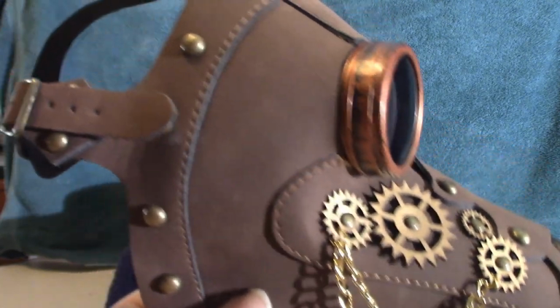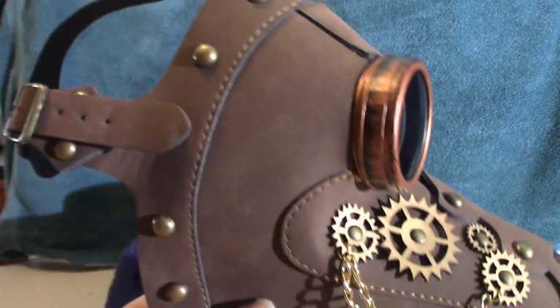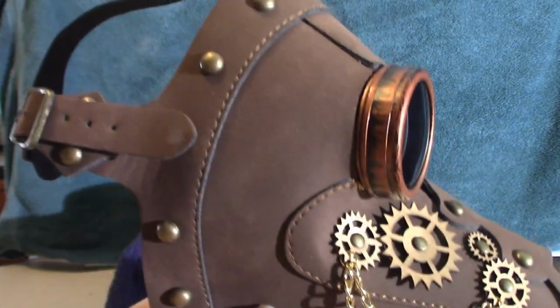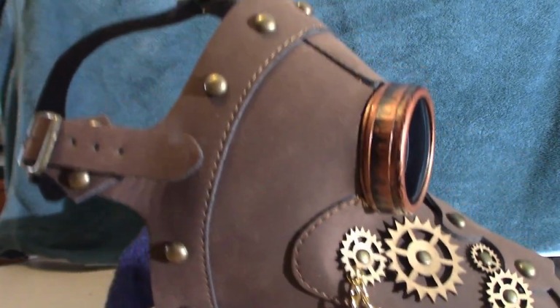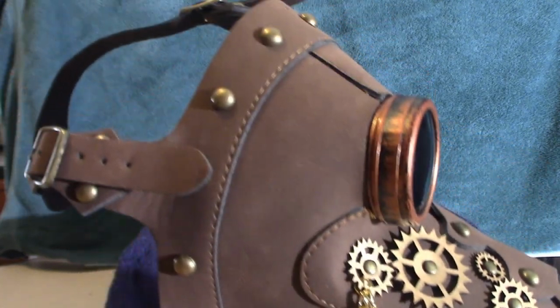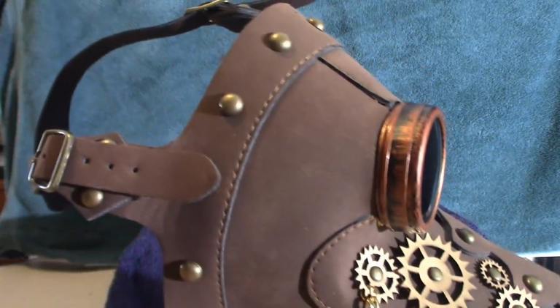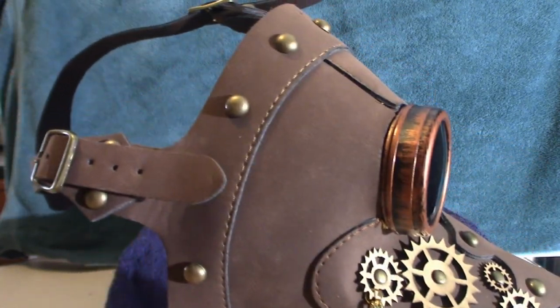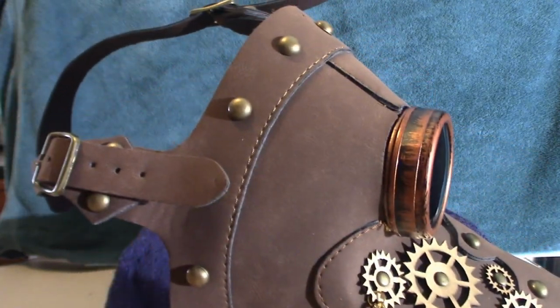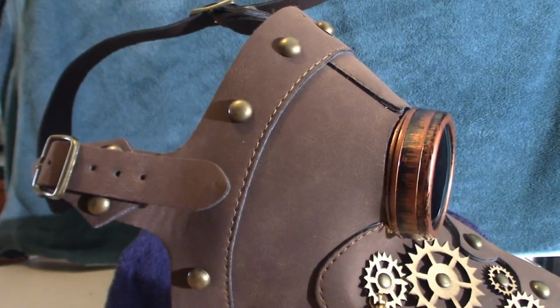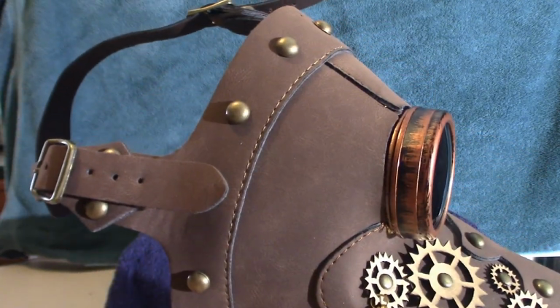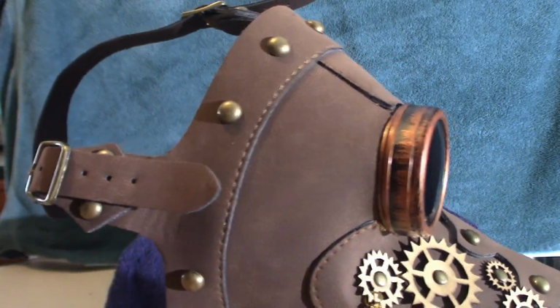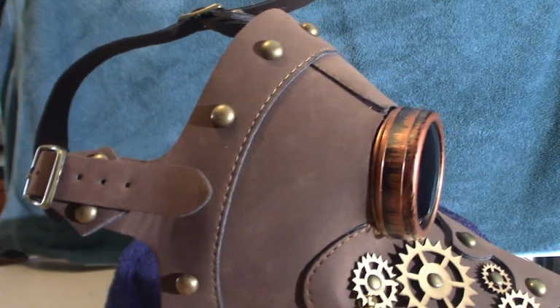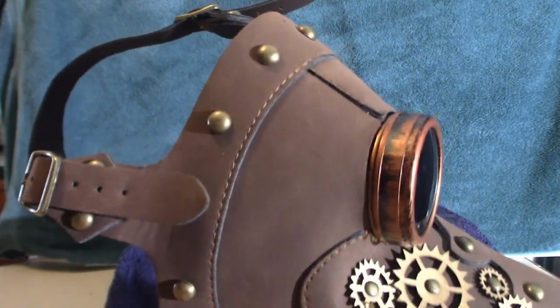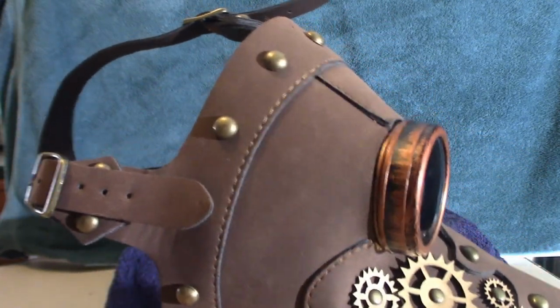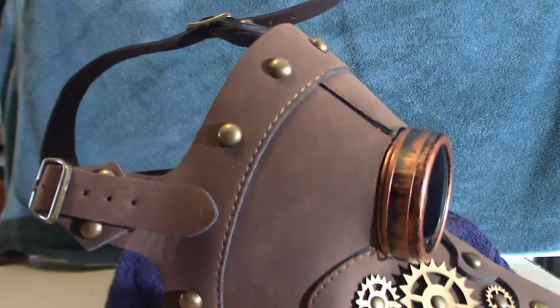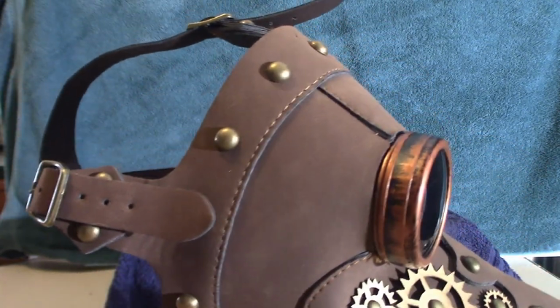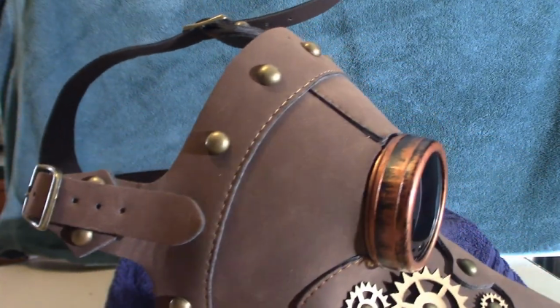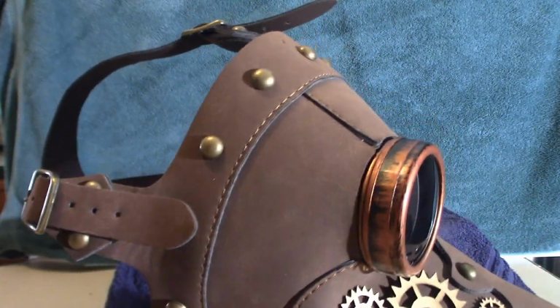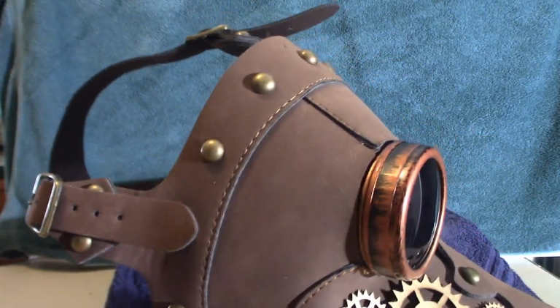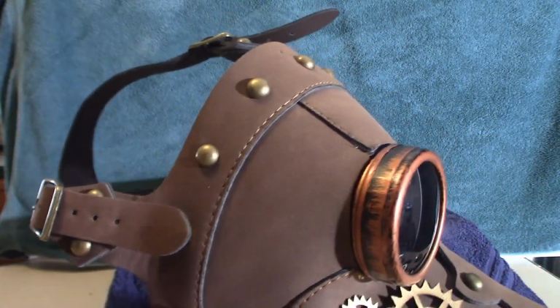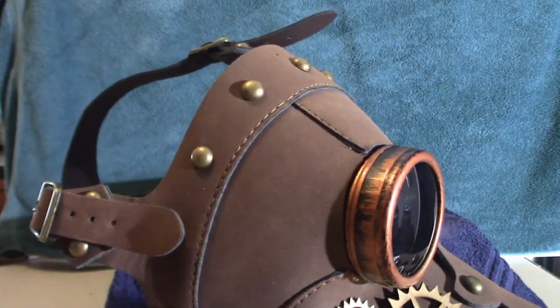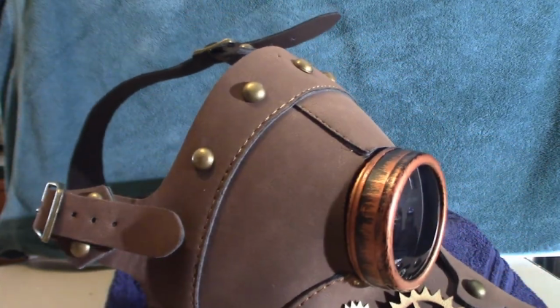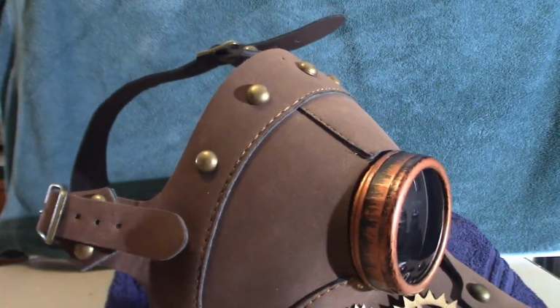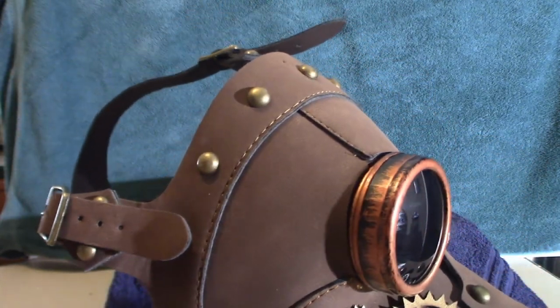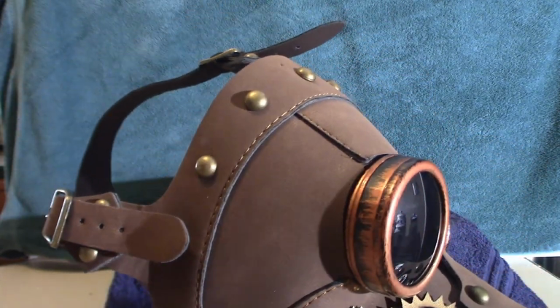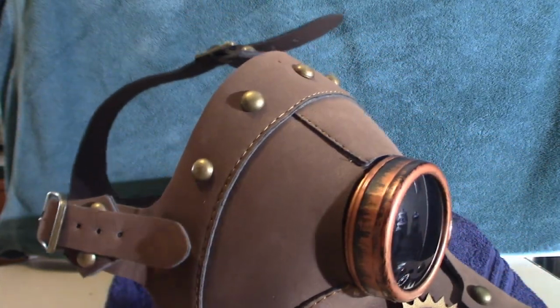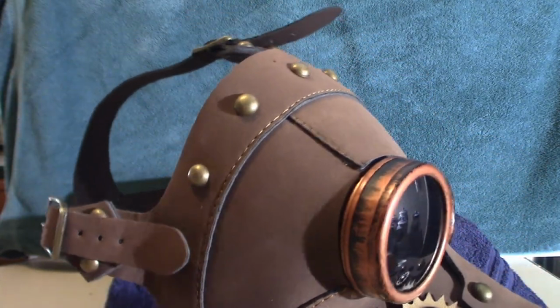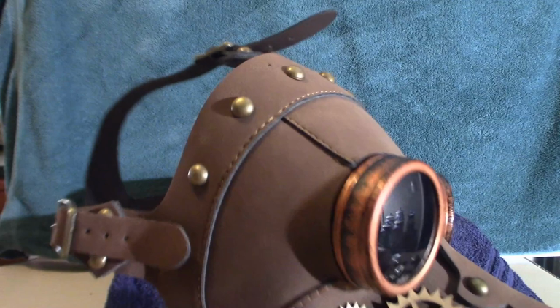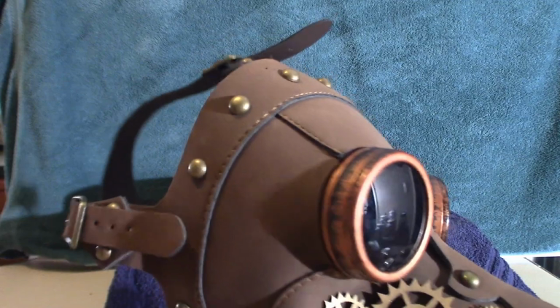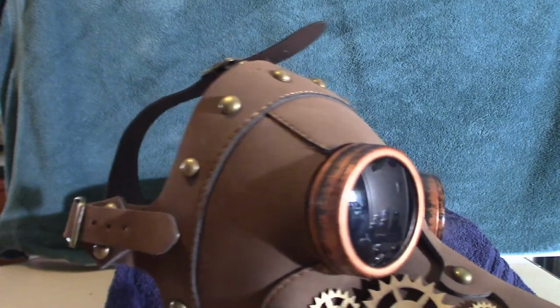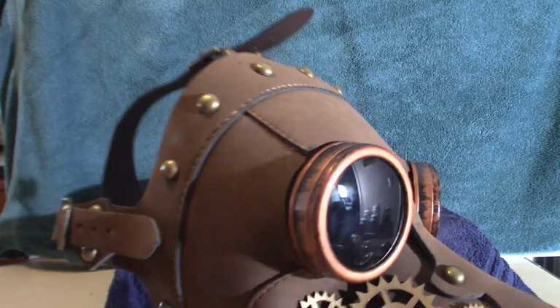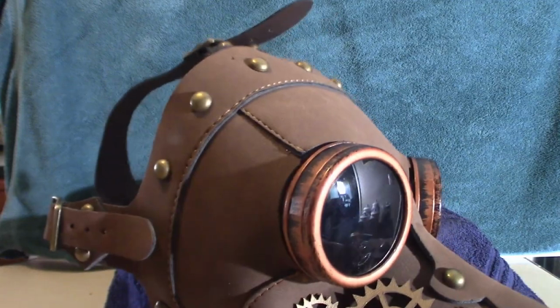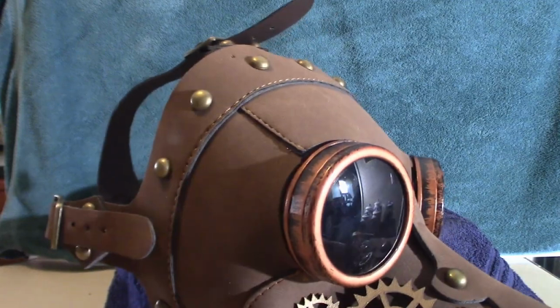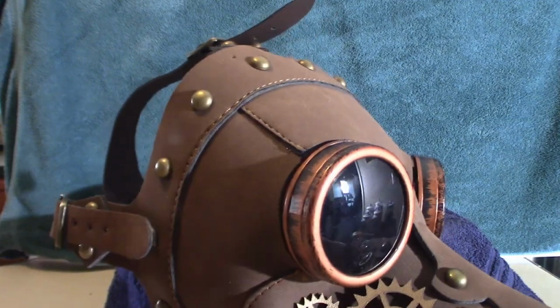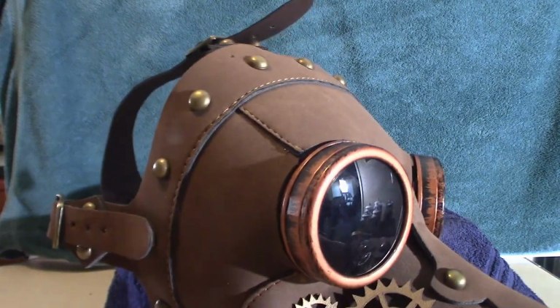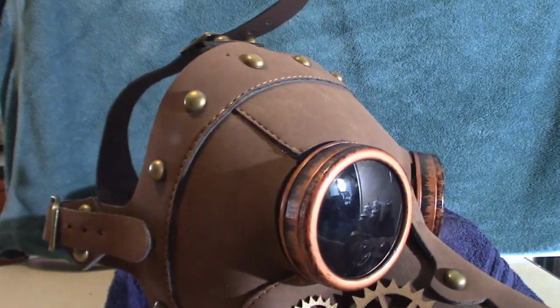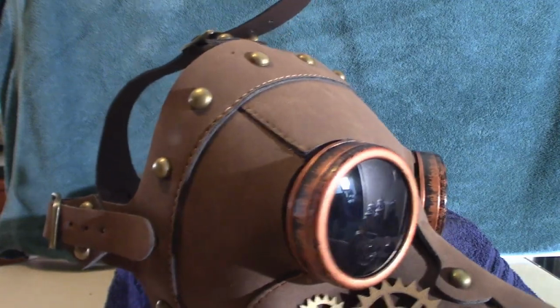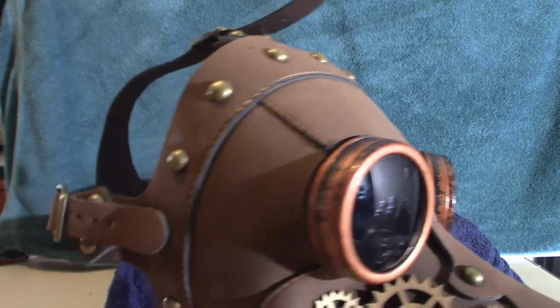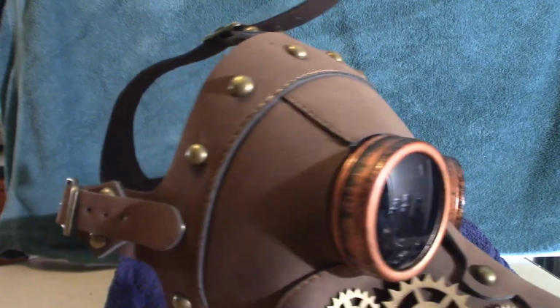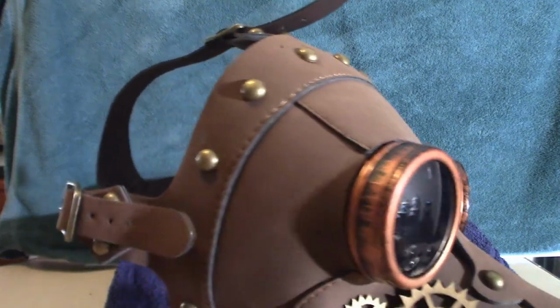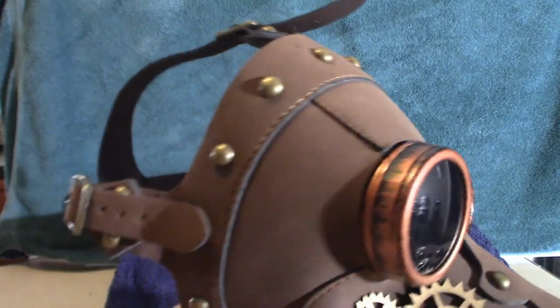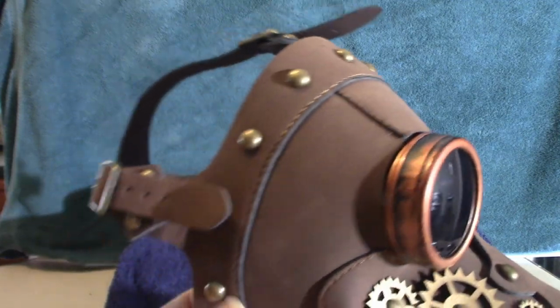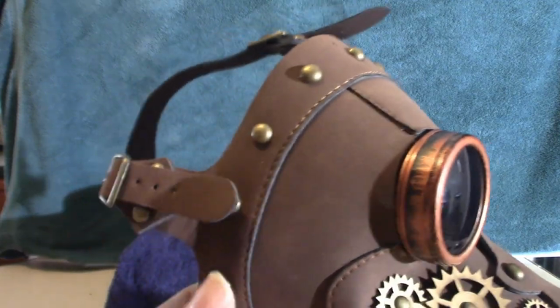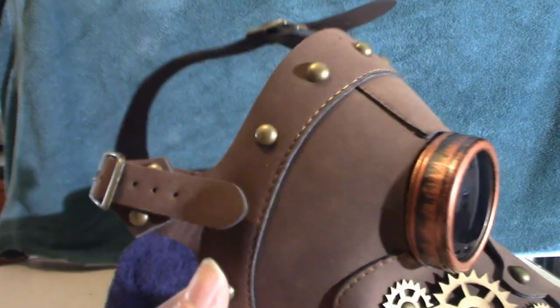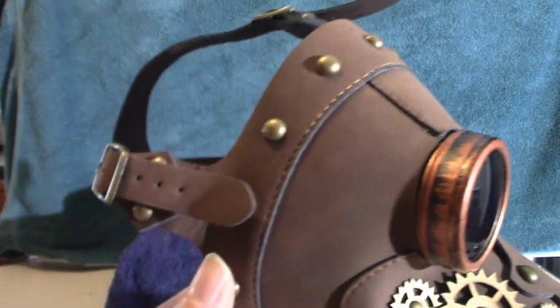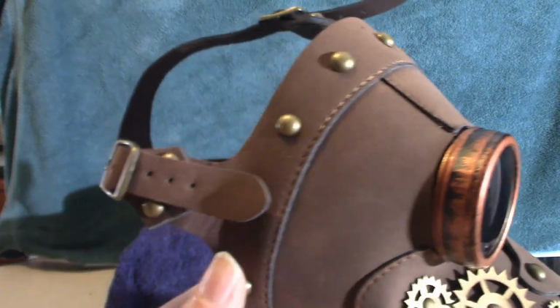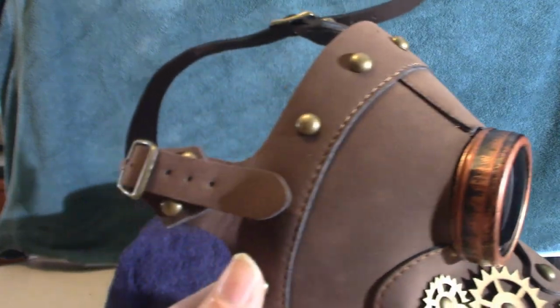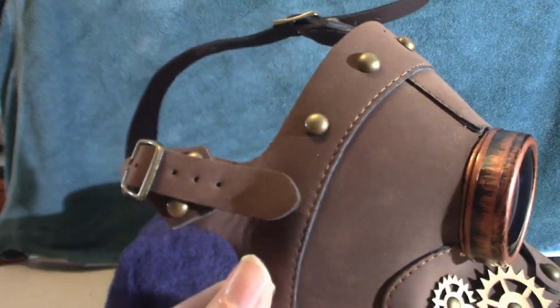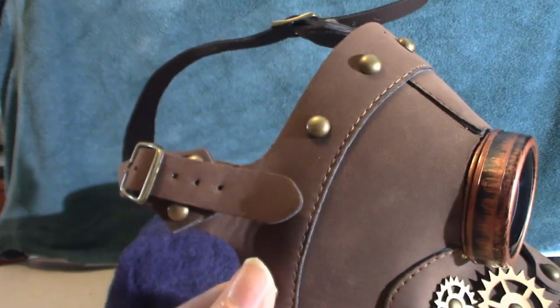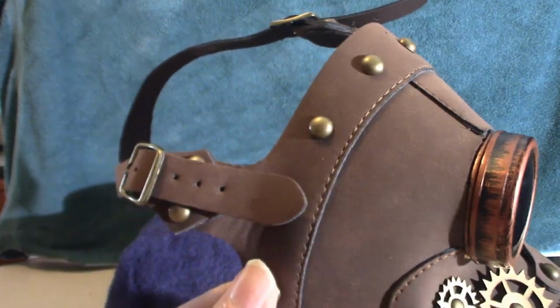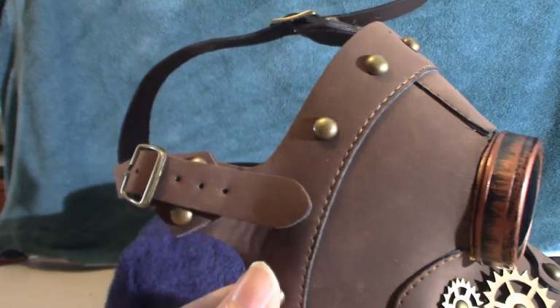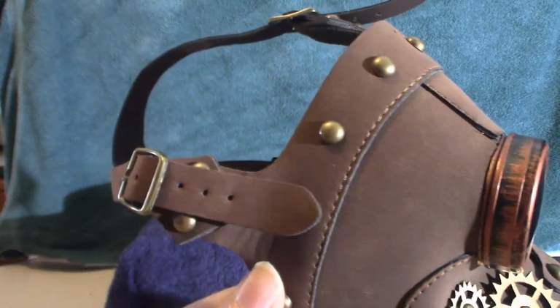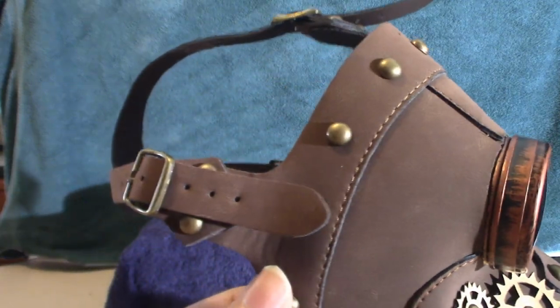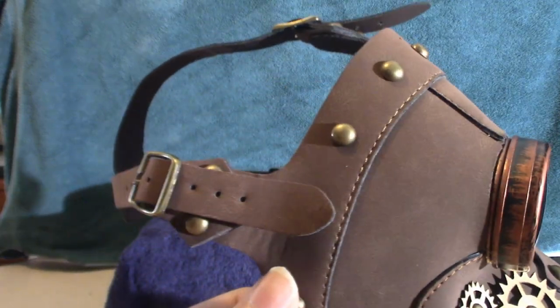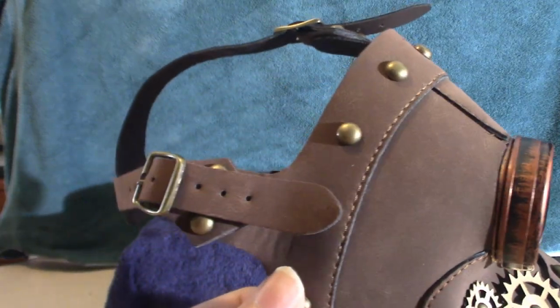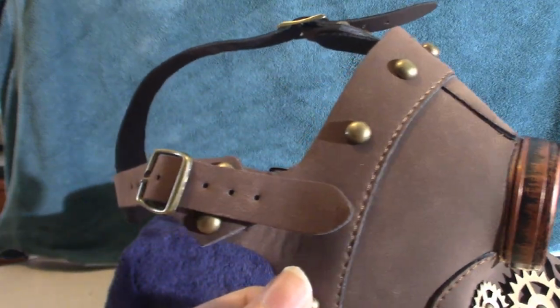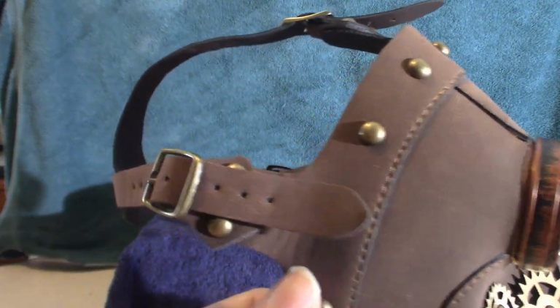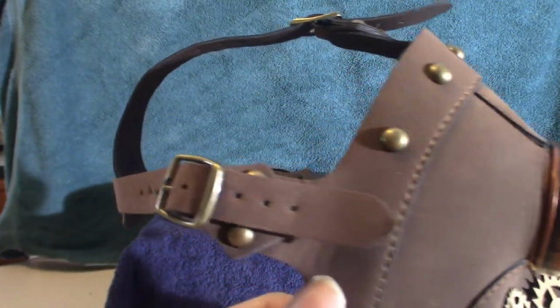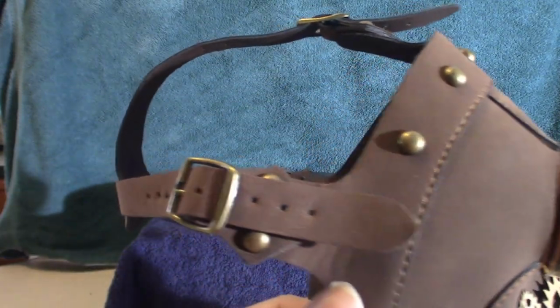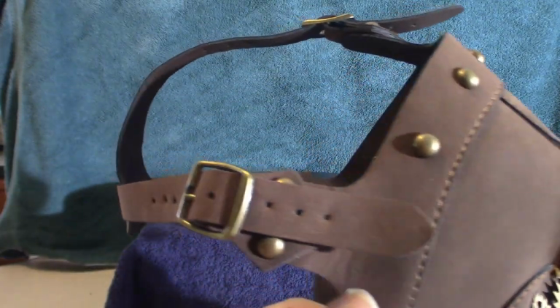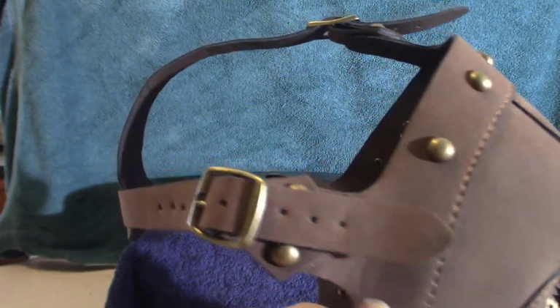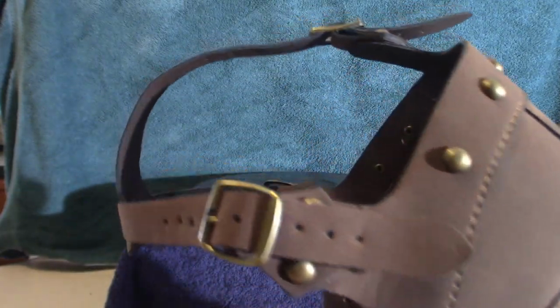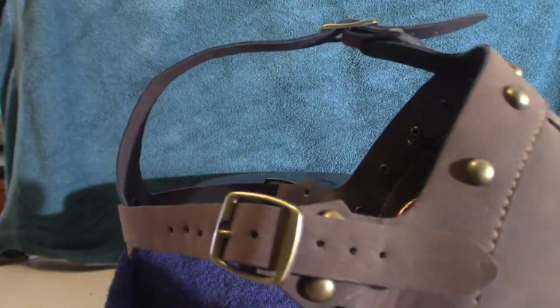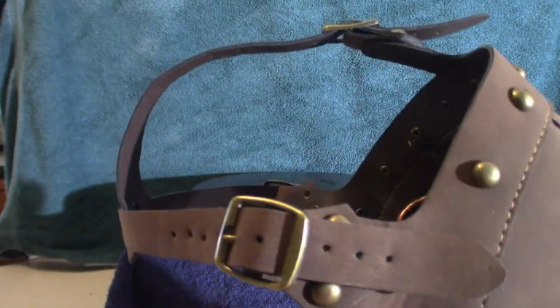But that is the mask — the color scheme and everything. It's bronze colored, brown. It really is nice.